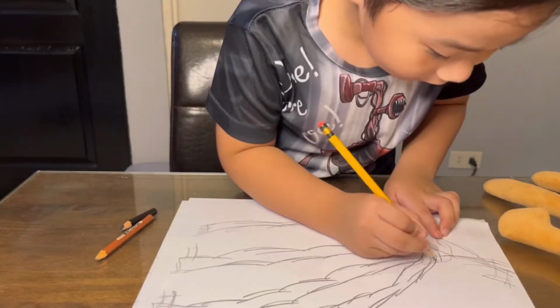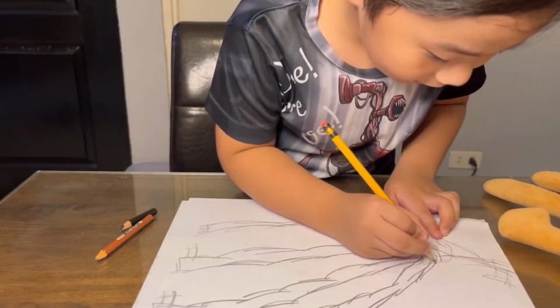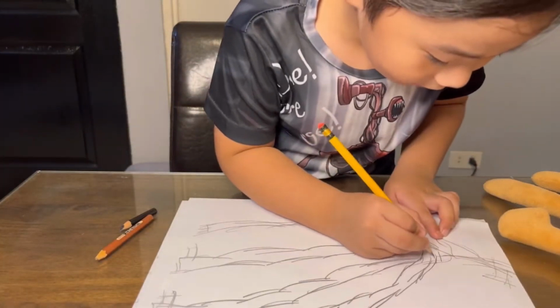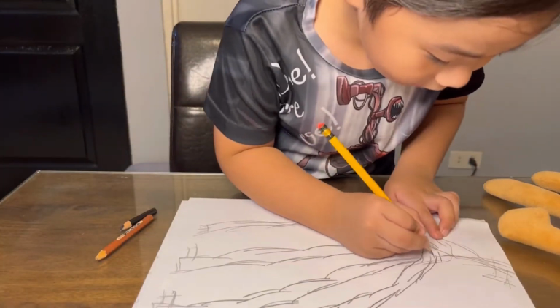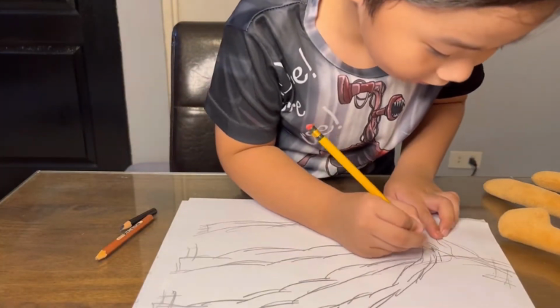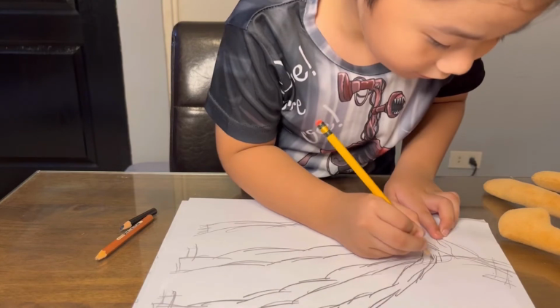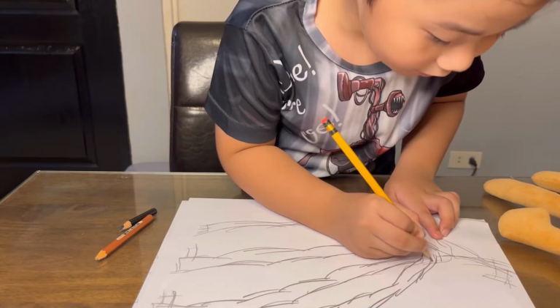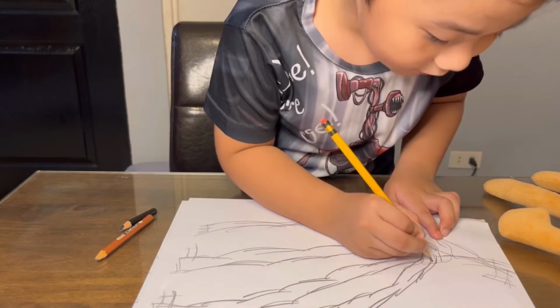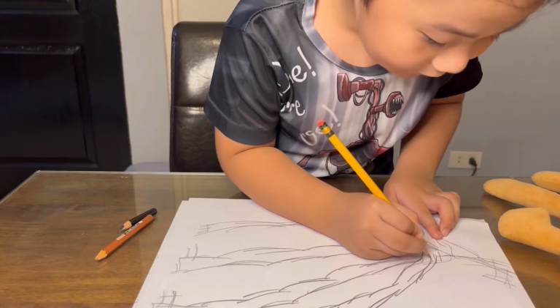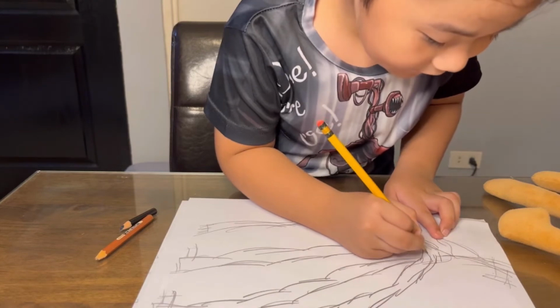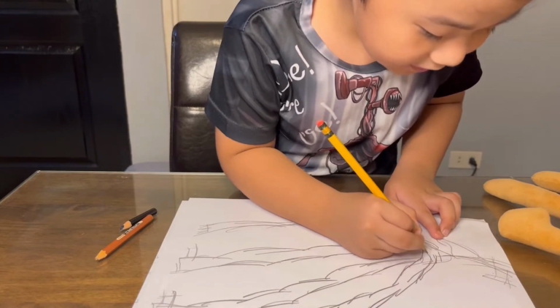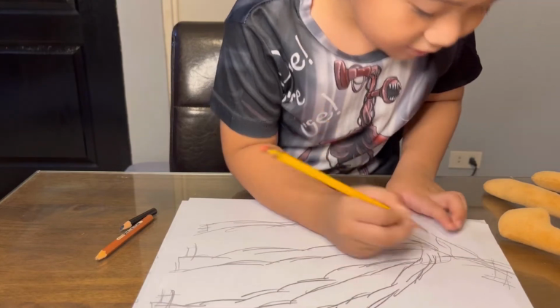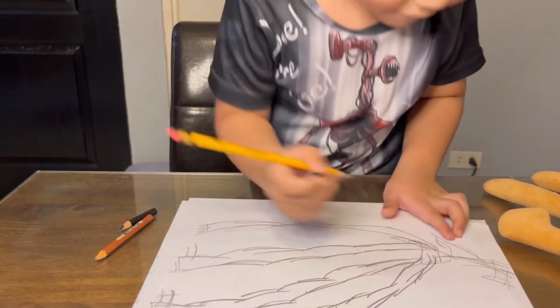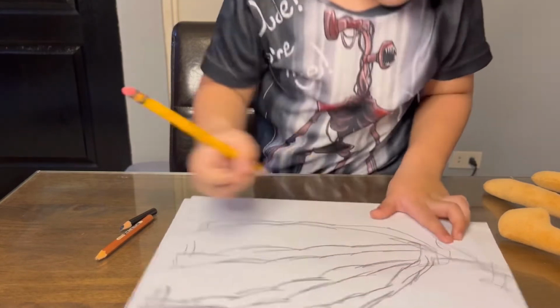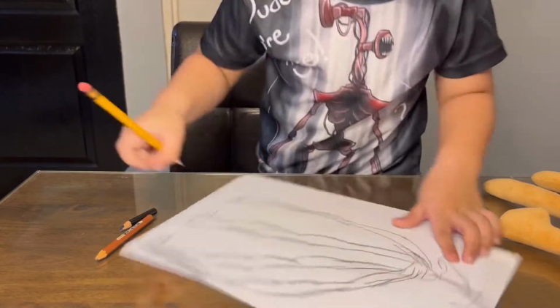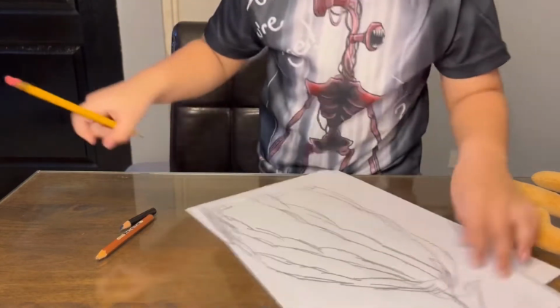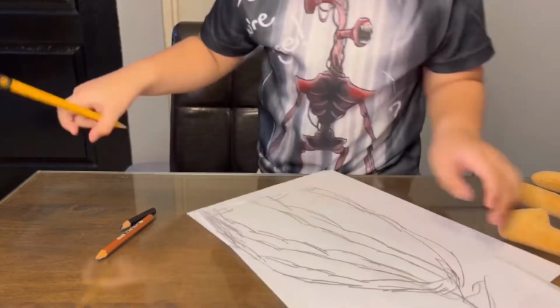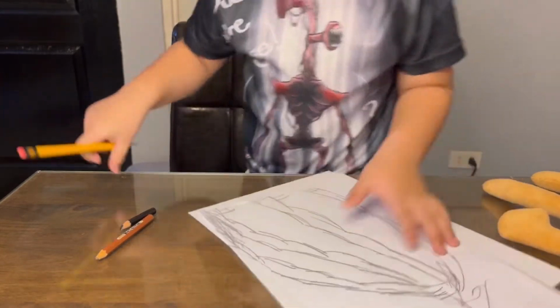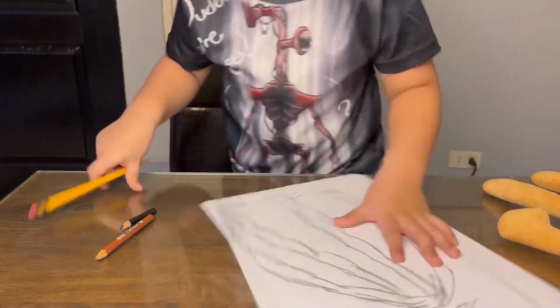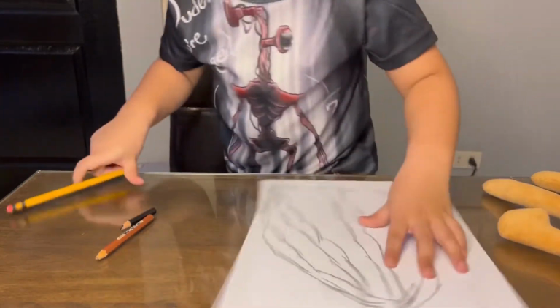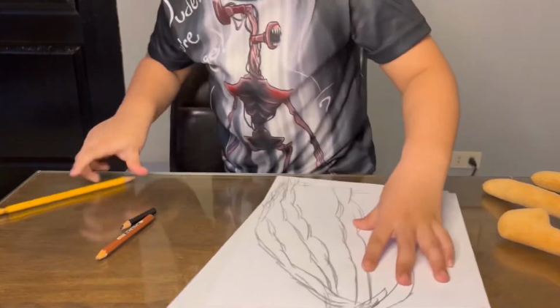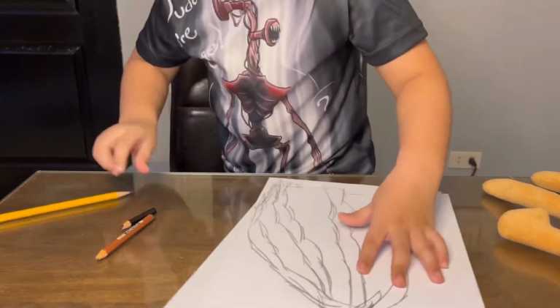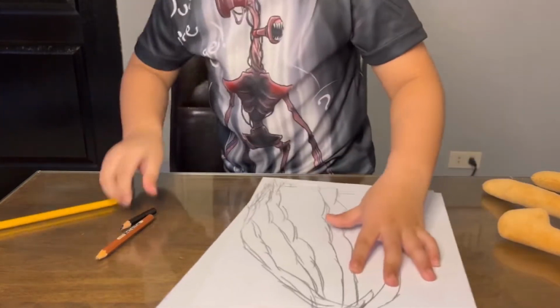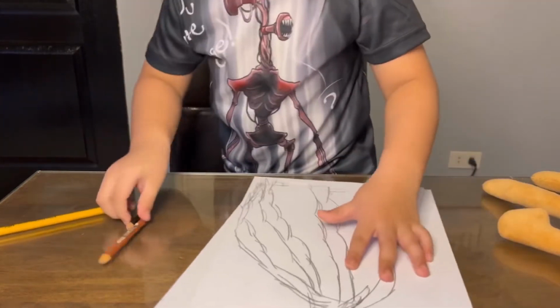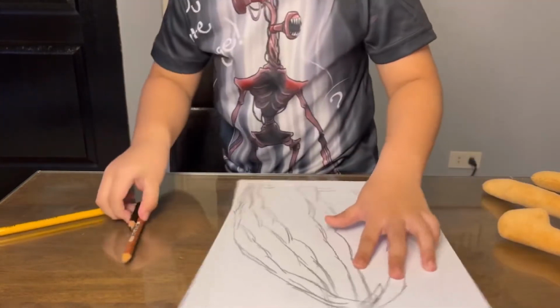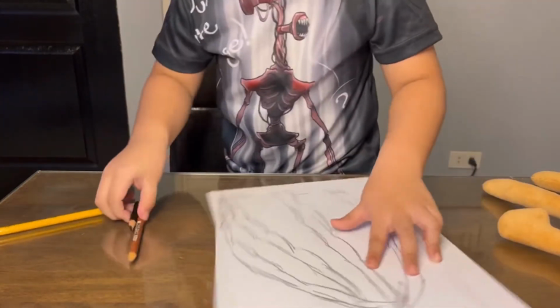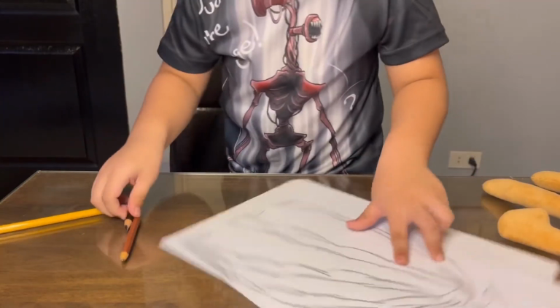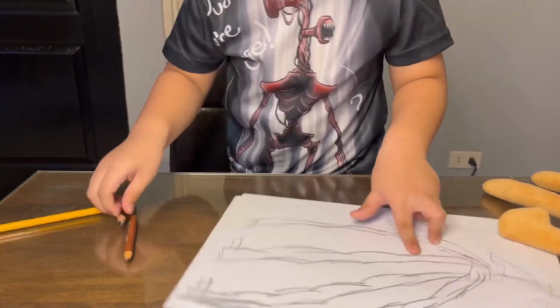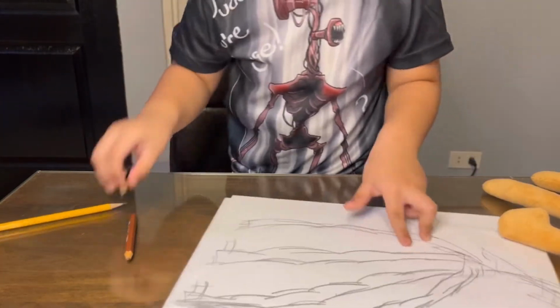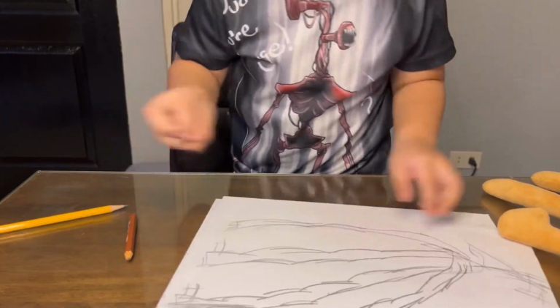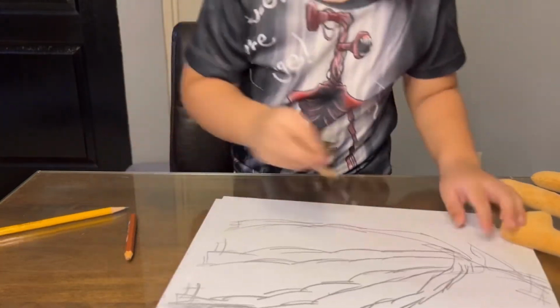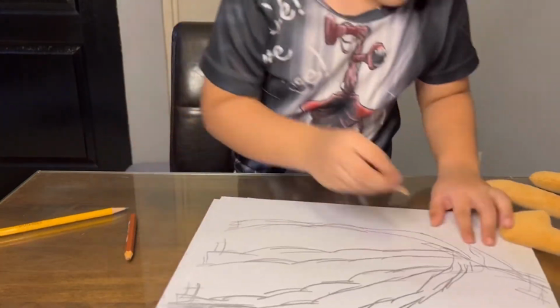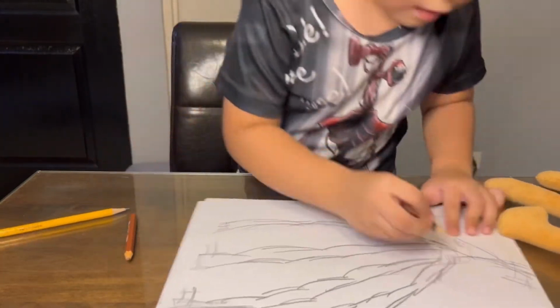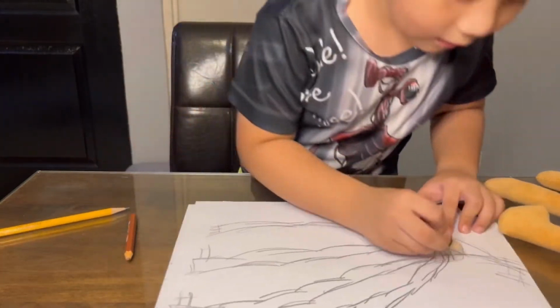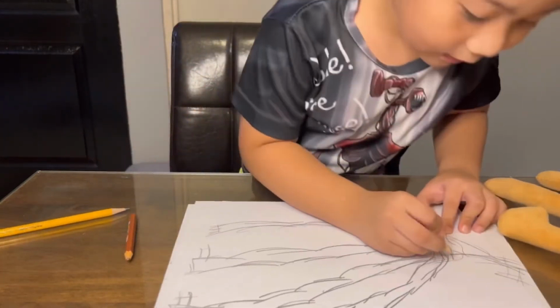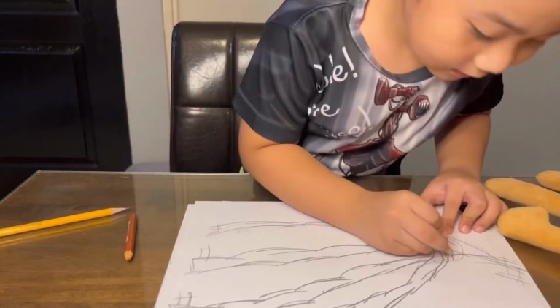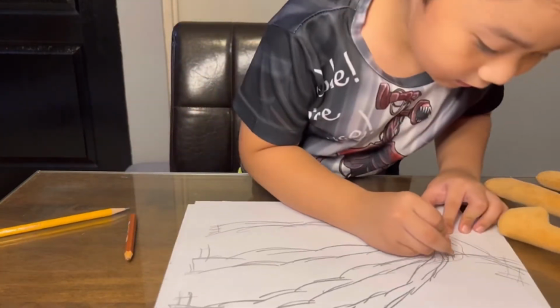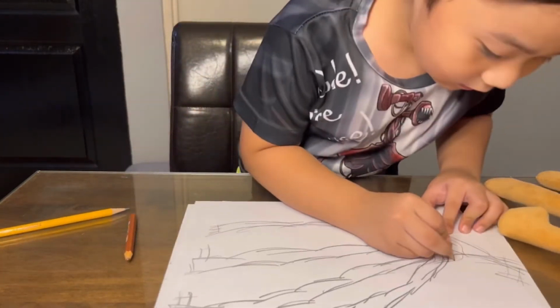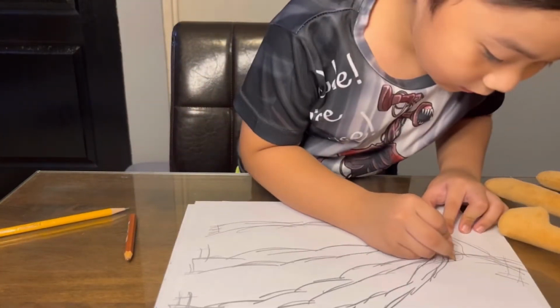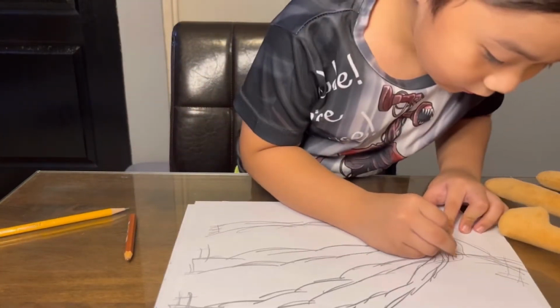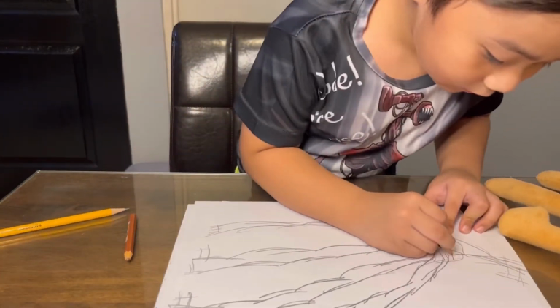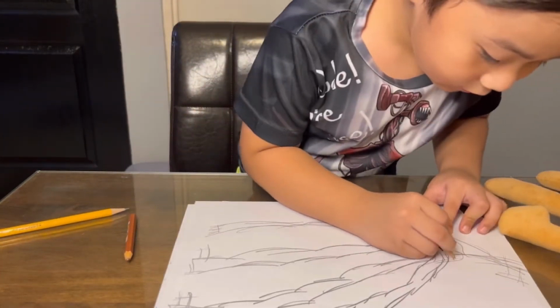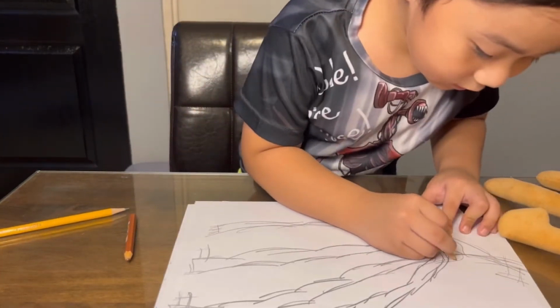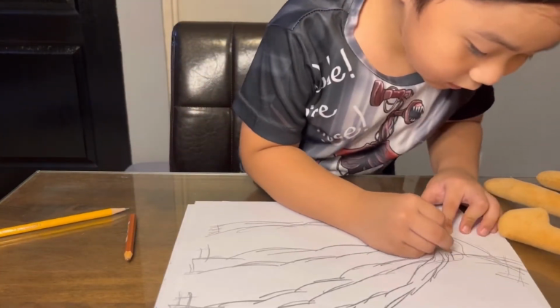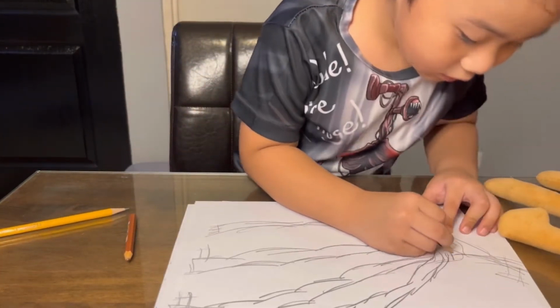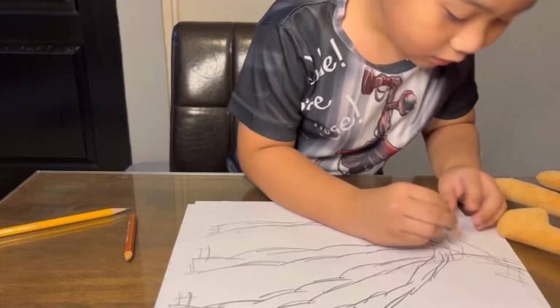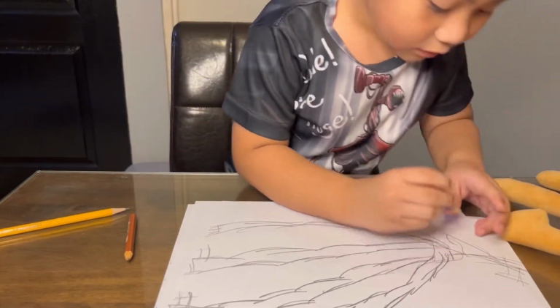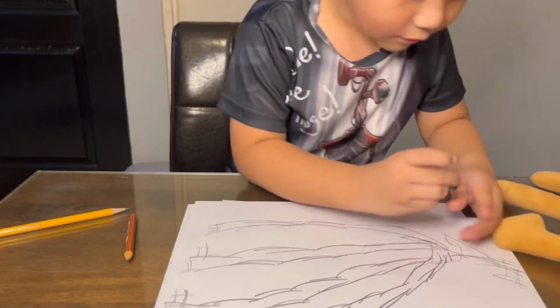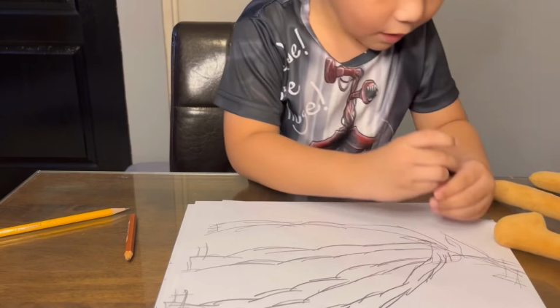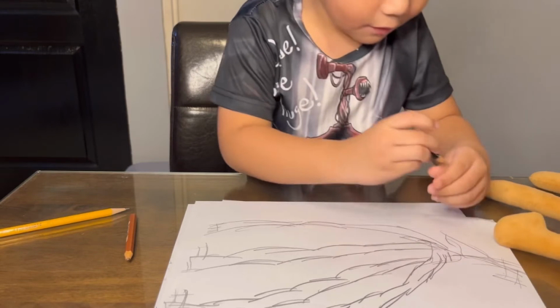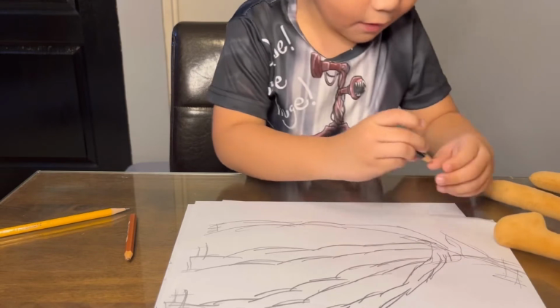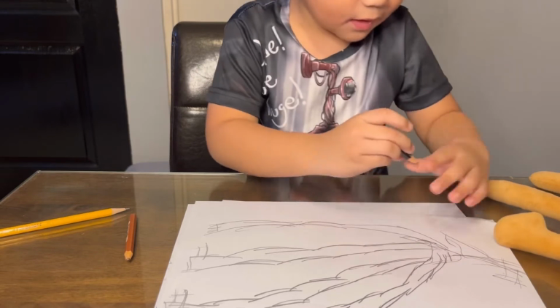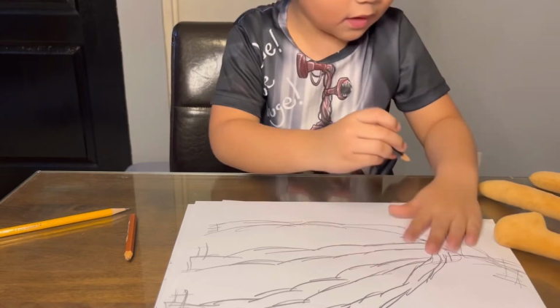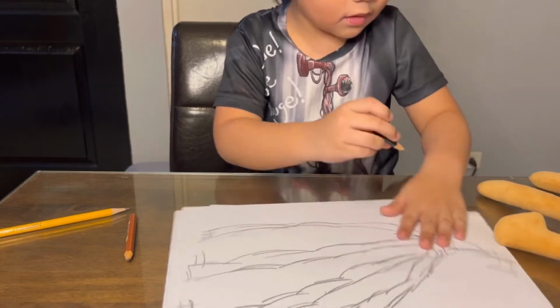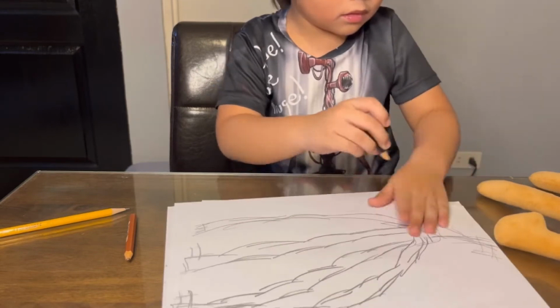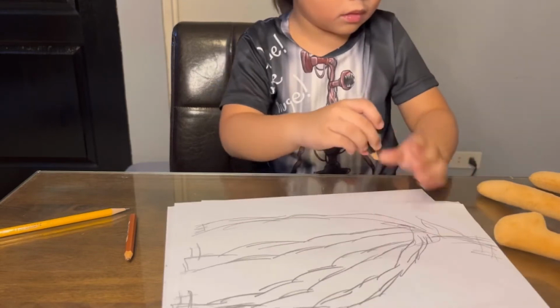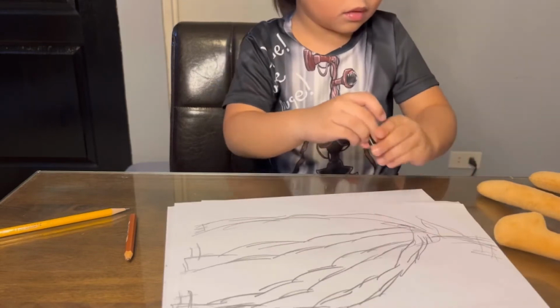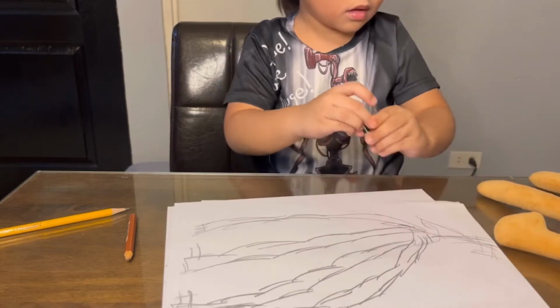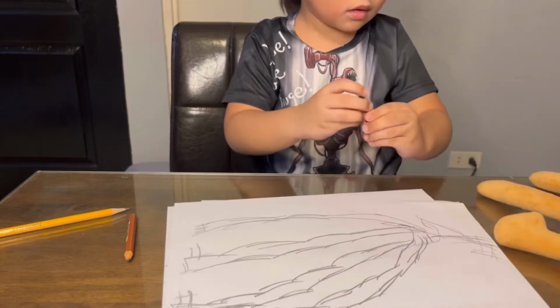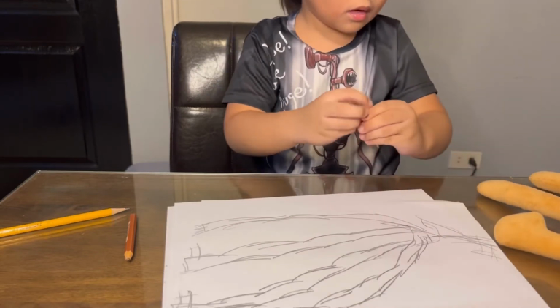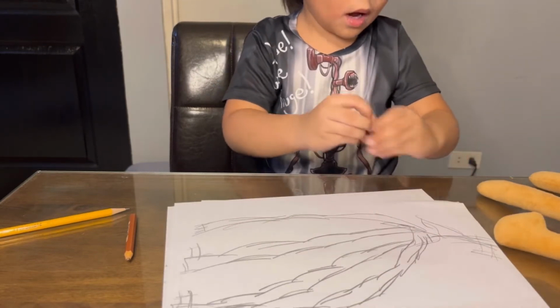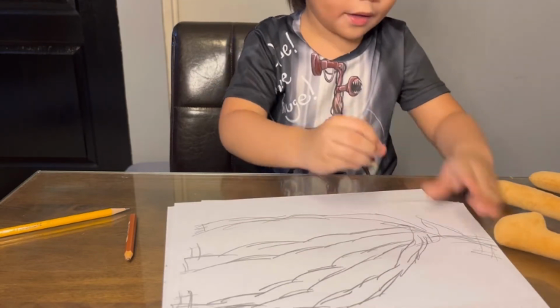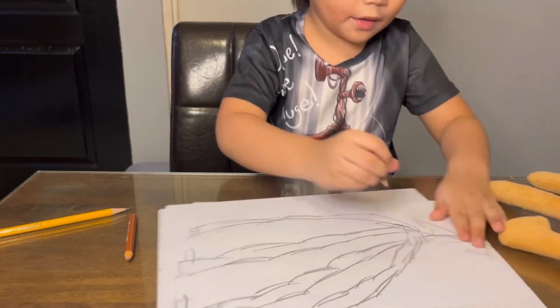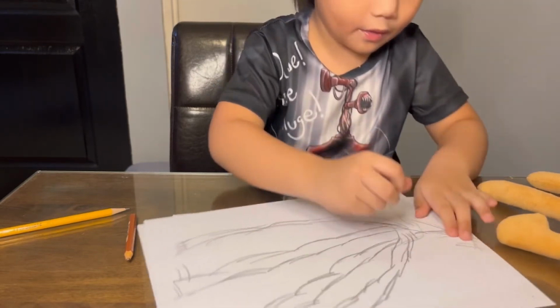We need to do his wings. Now that we're ready to coil.